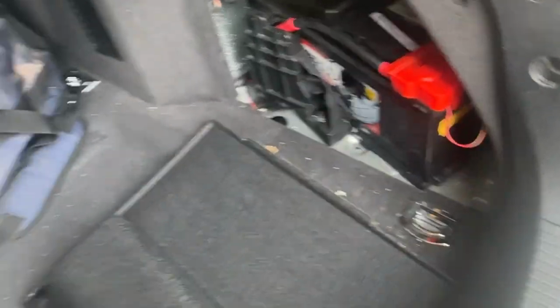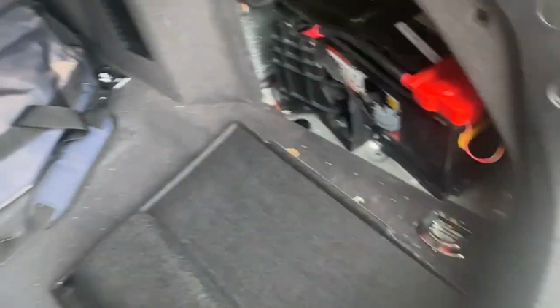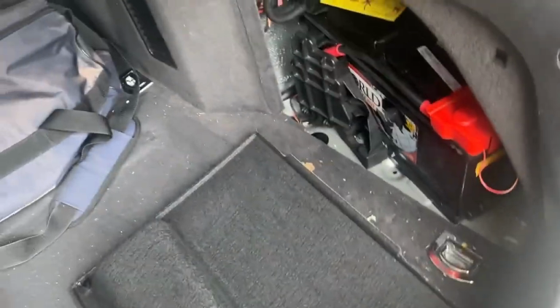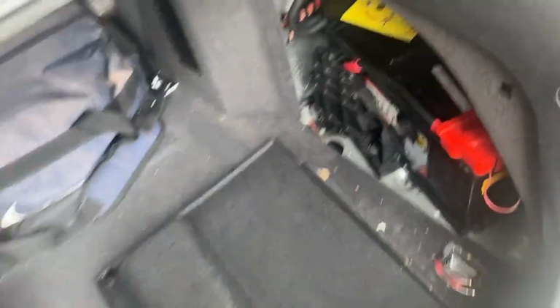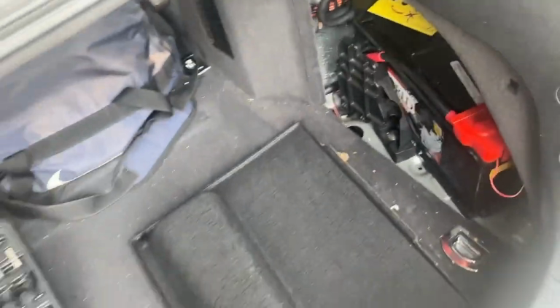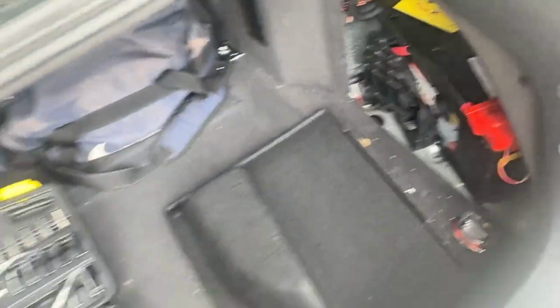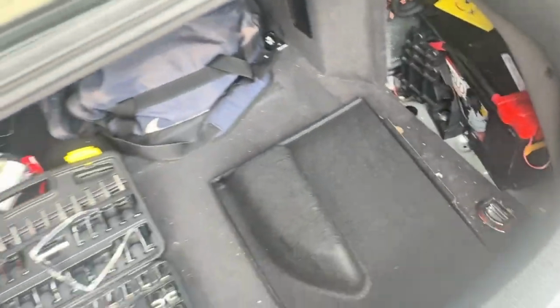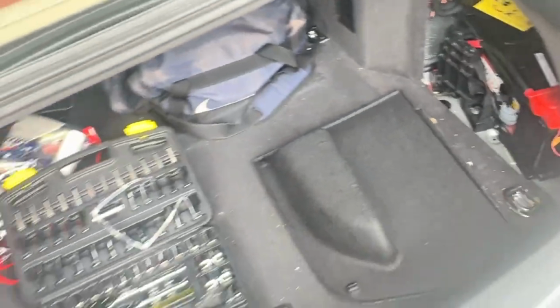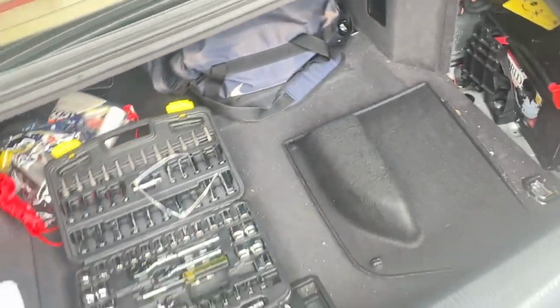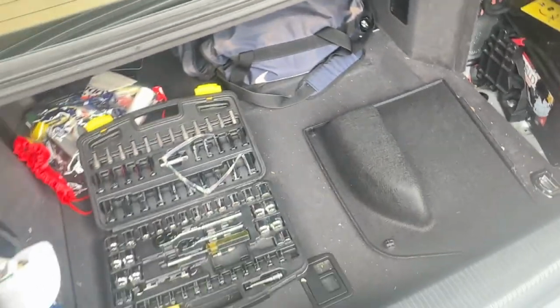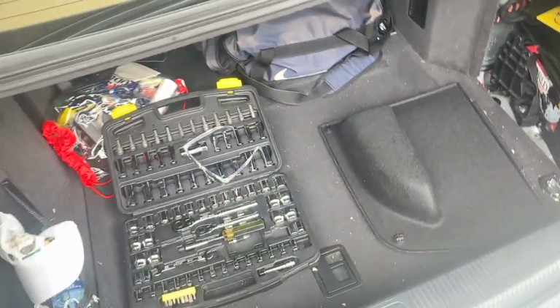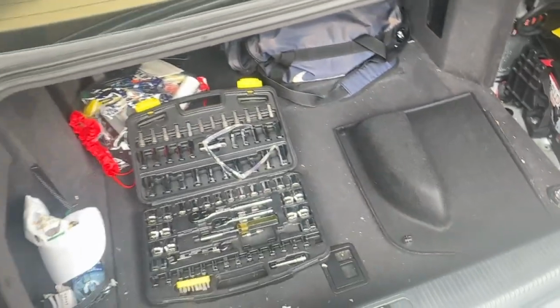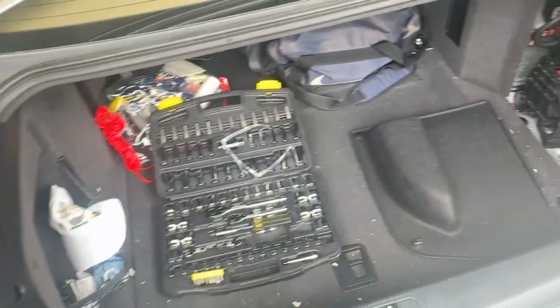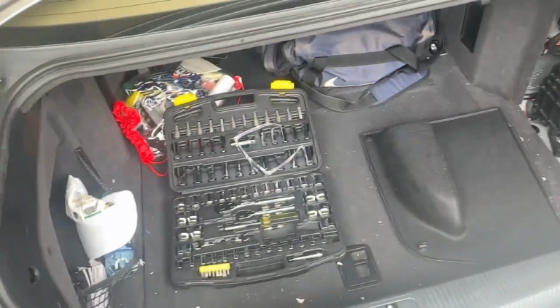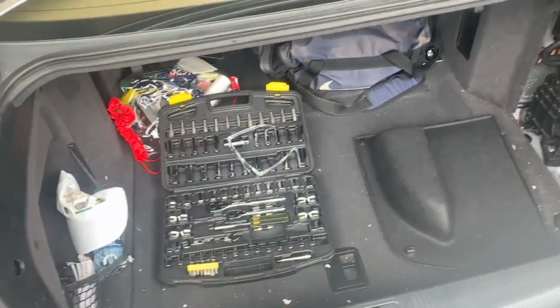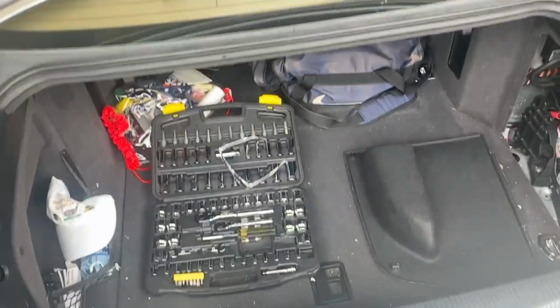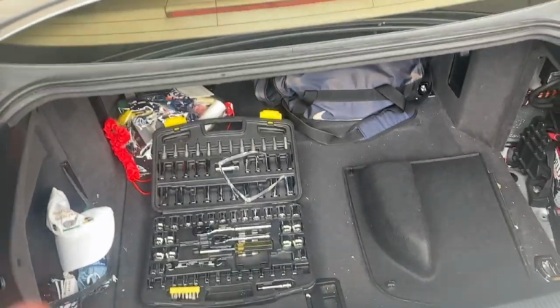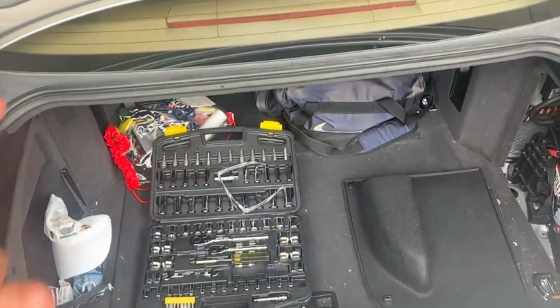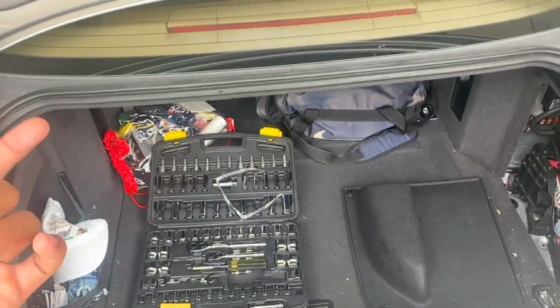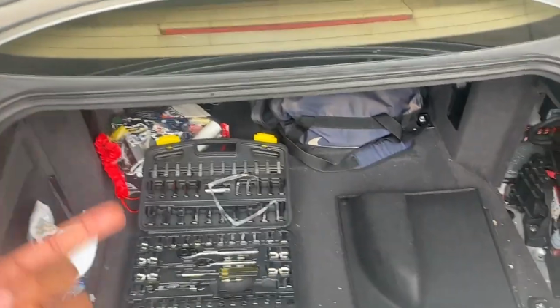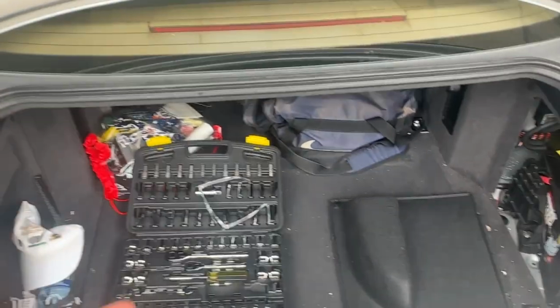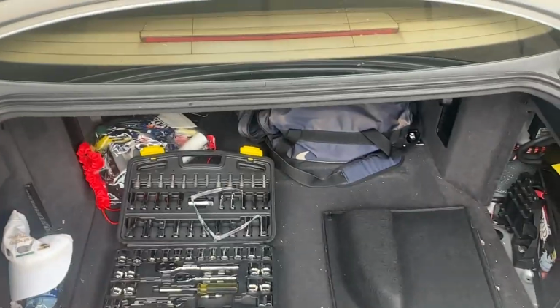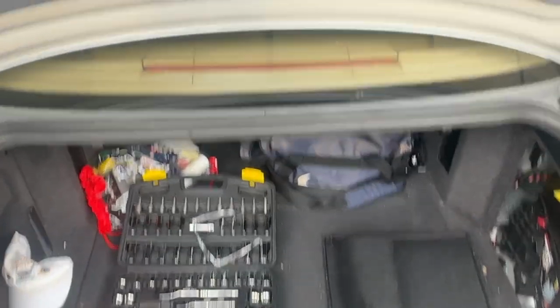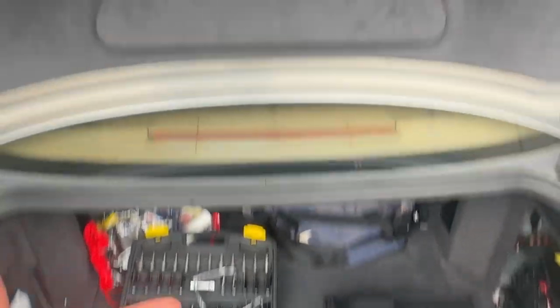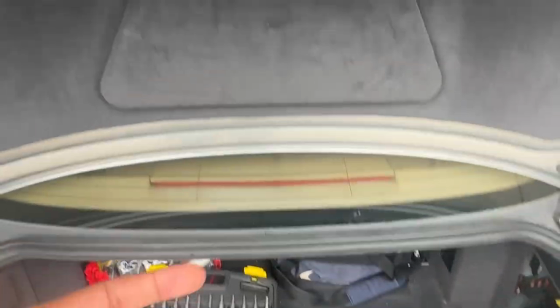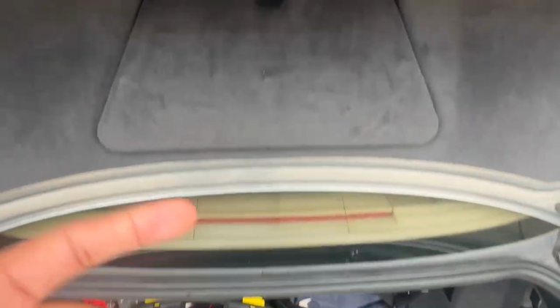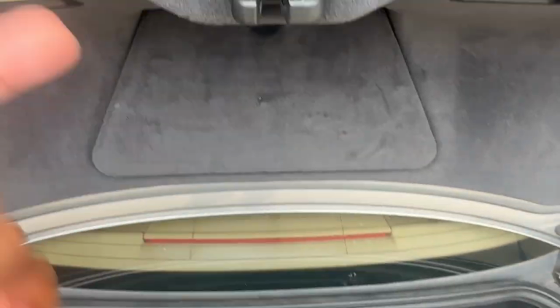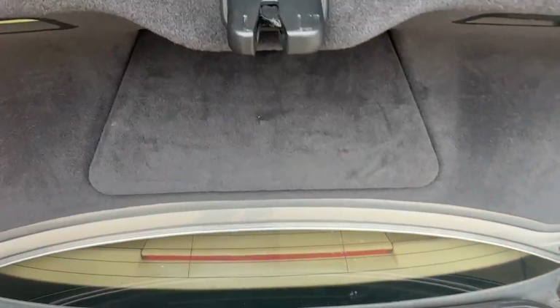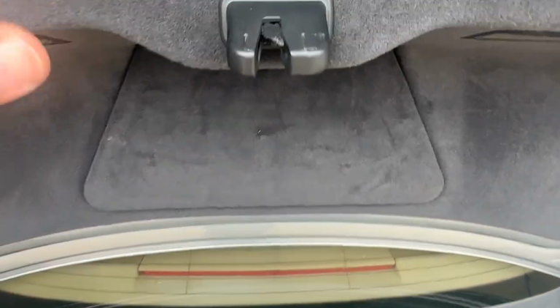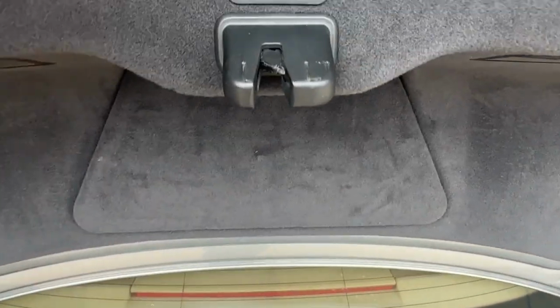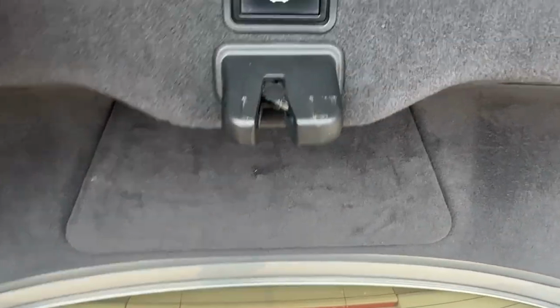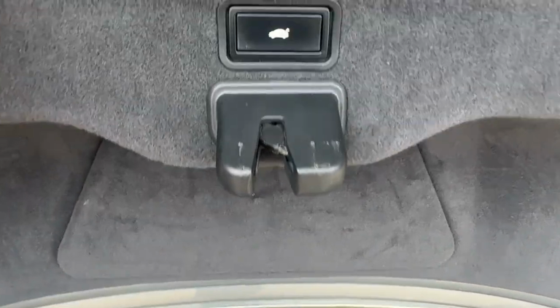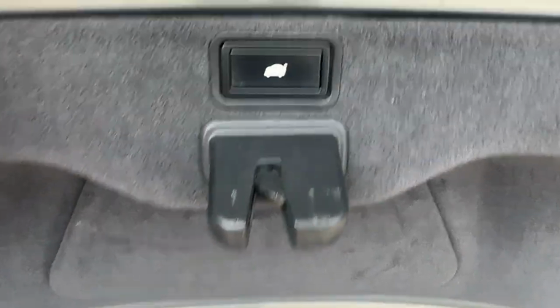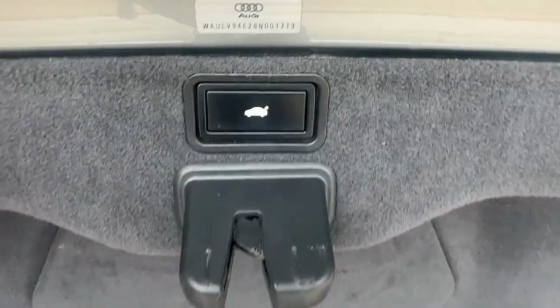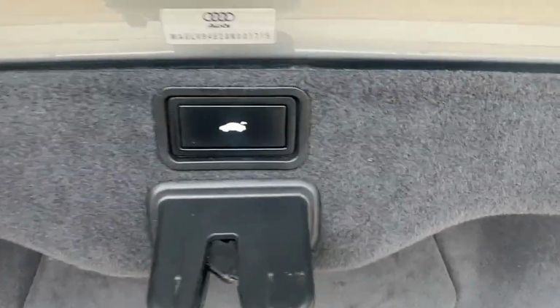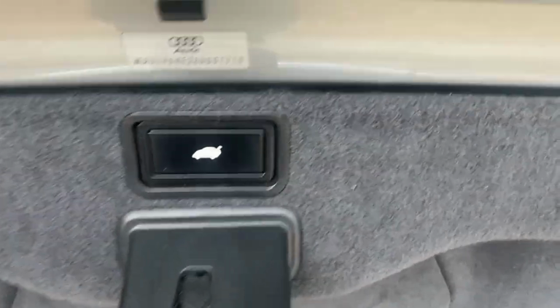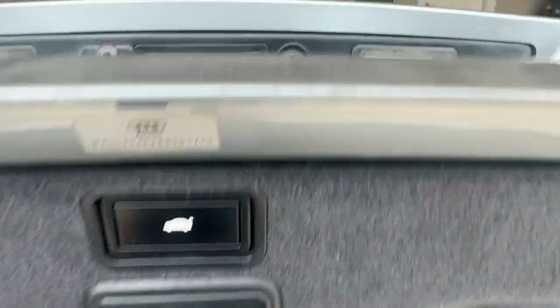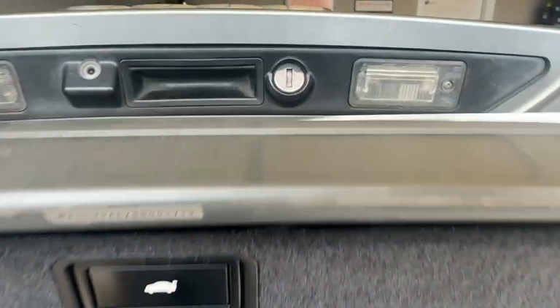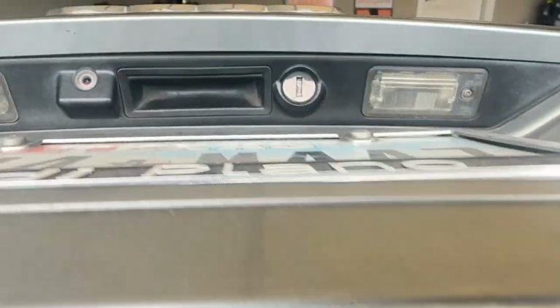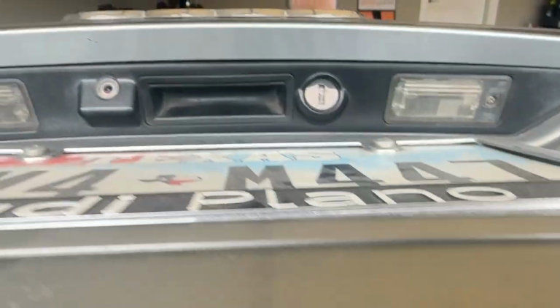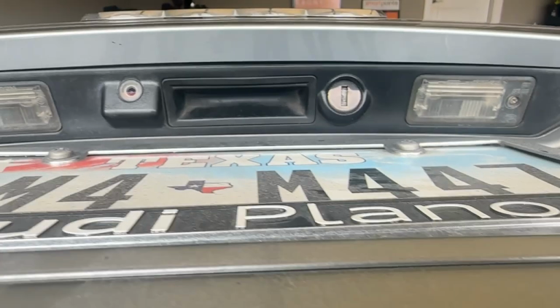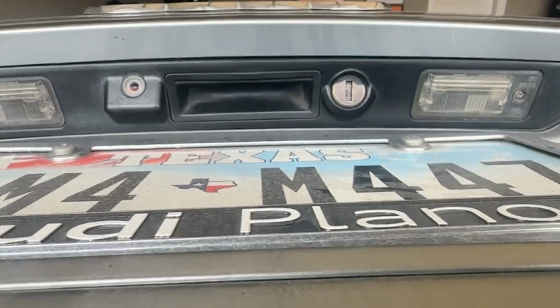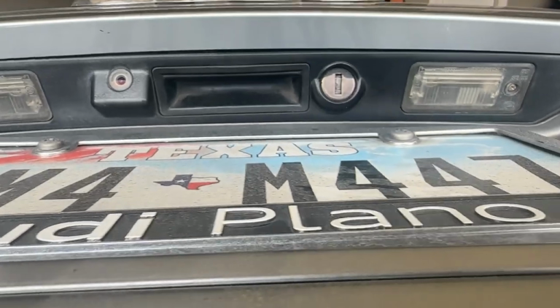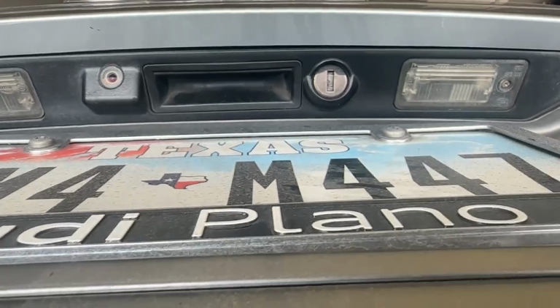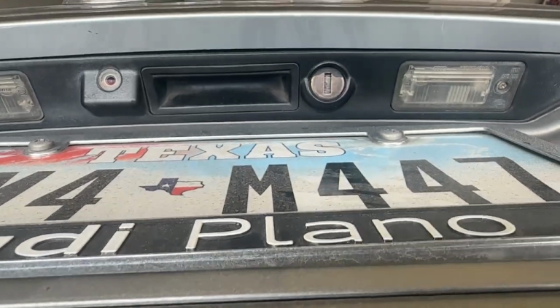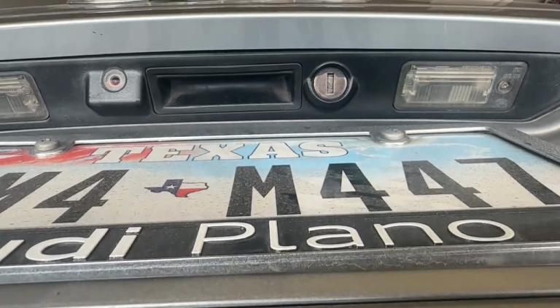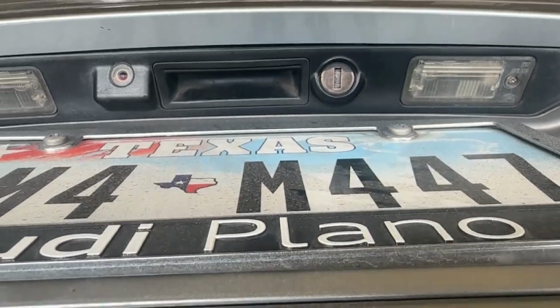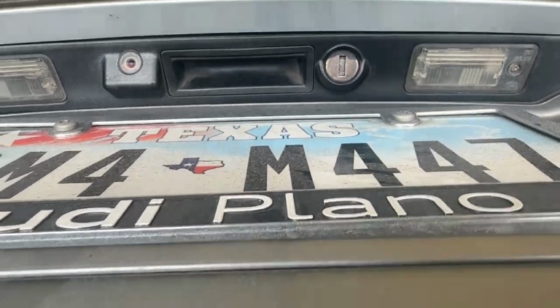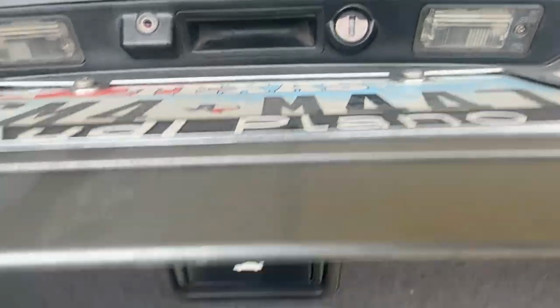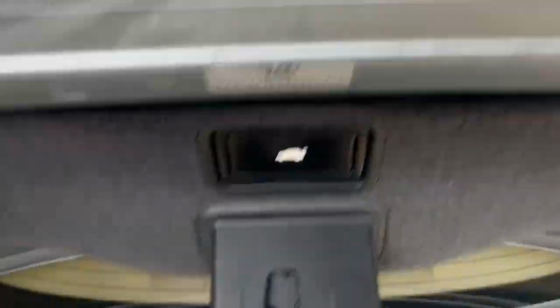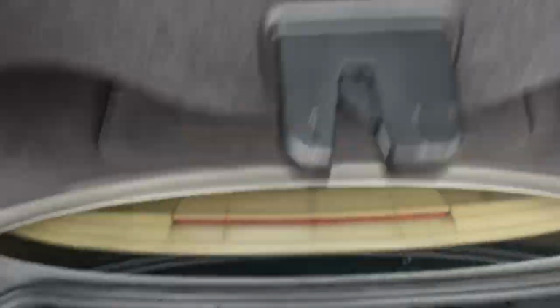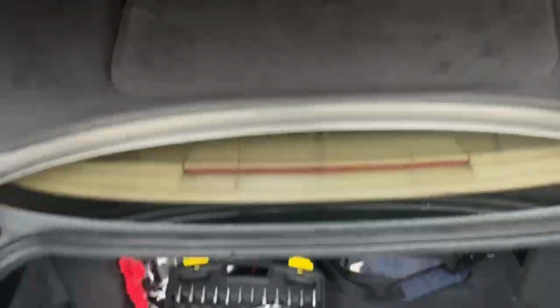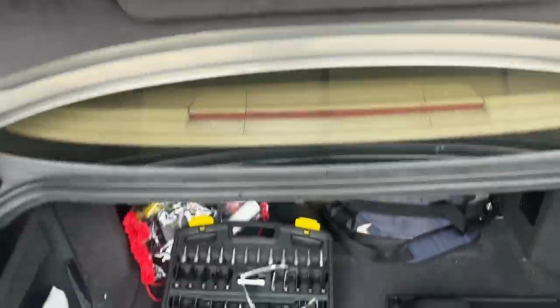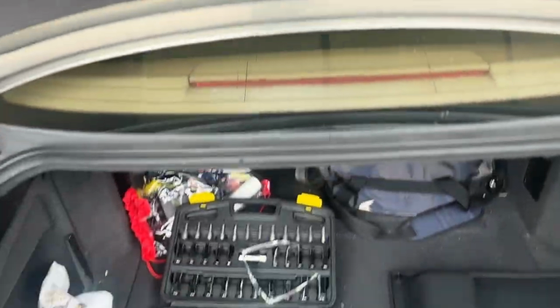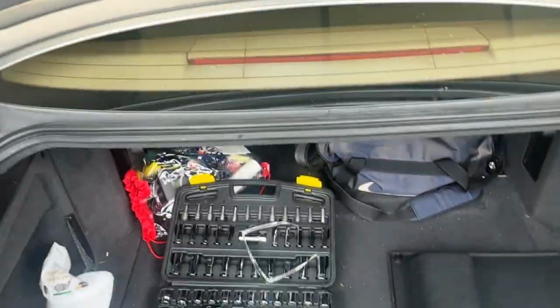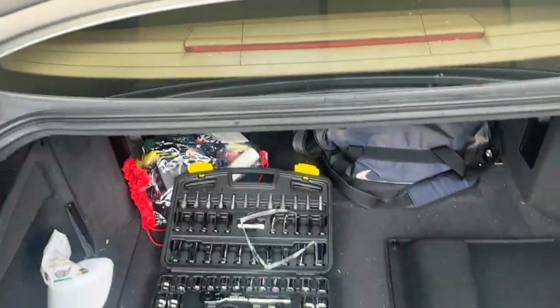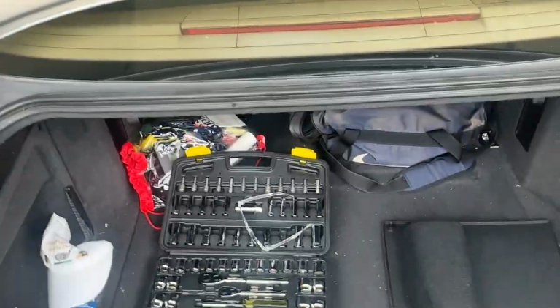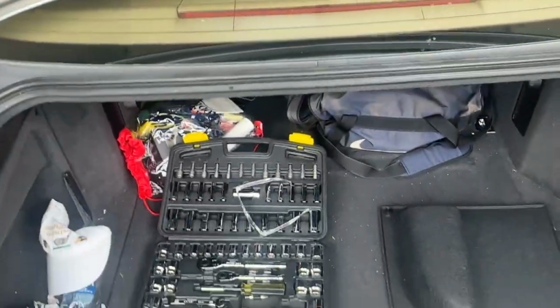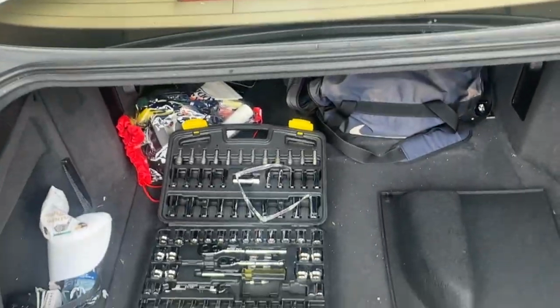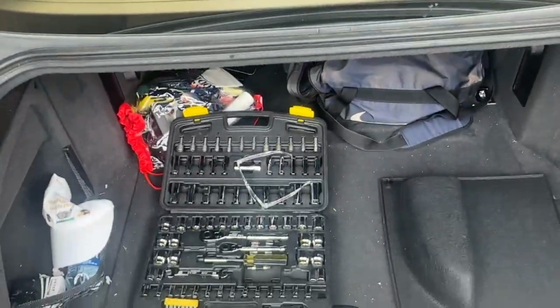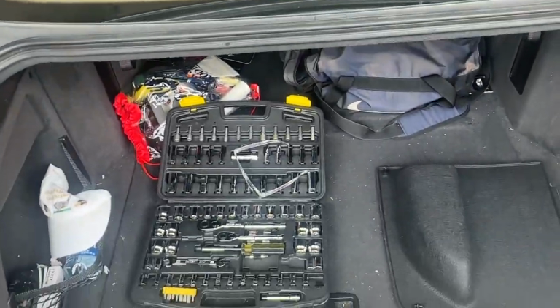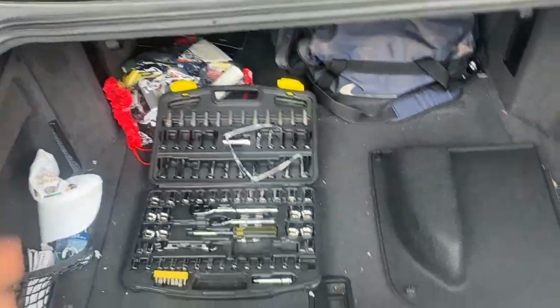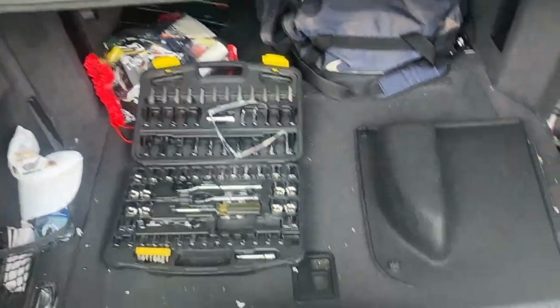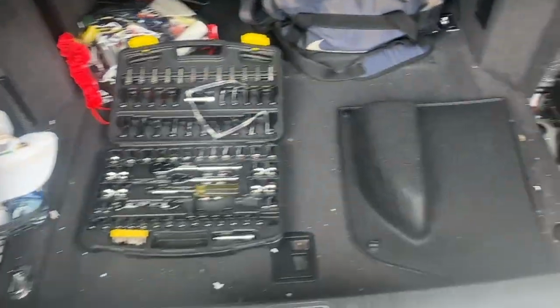And if your battery's dead already, just take your key, pop it into the keyhole in the trunk. It's going to slide right up, so should be good to go.